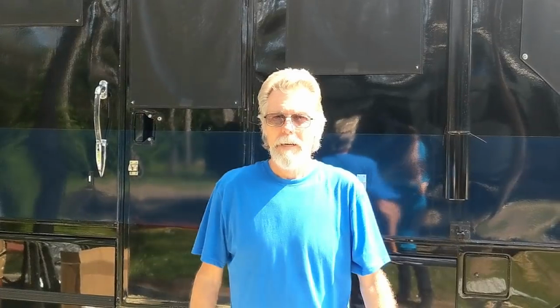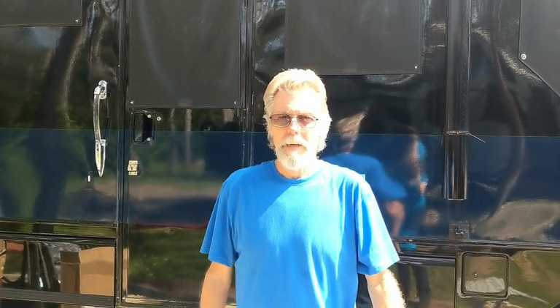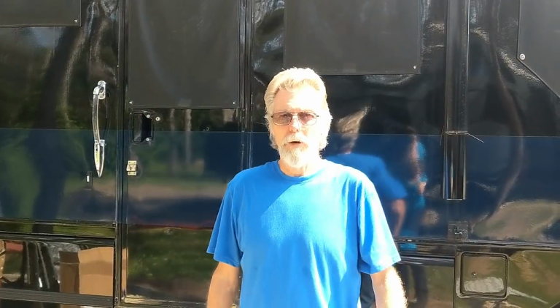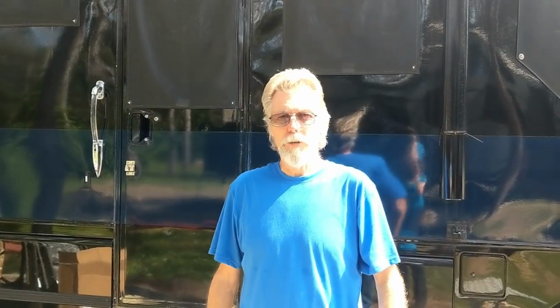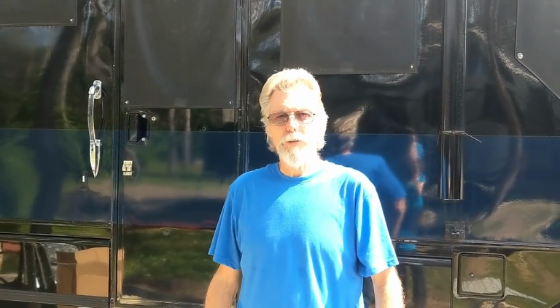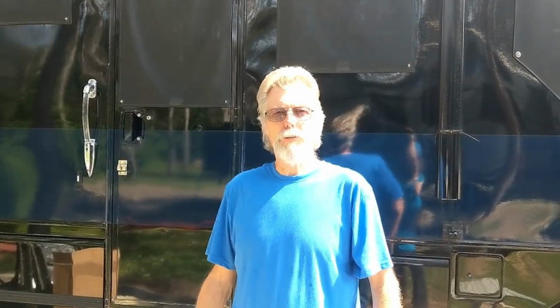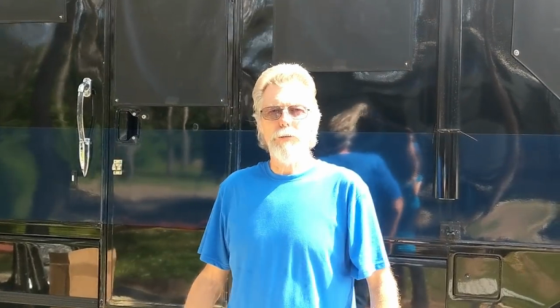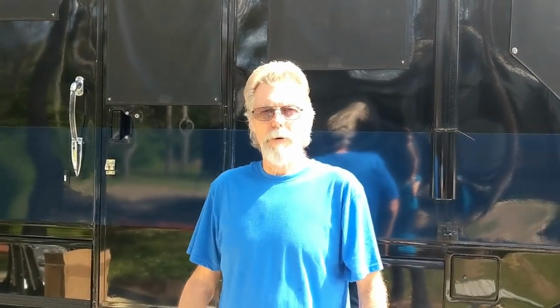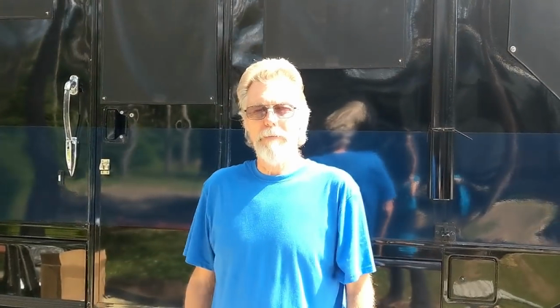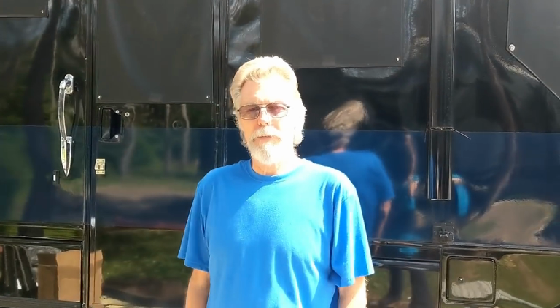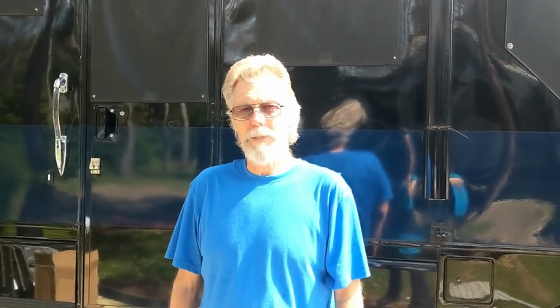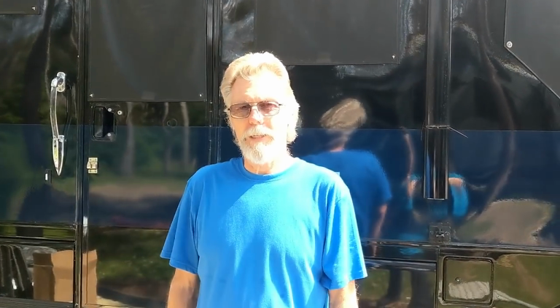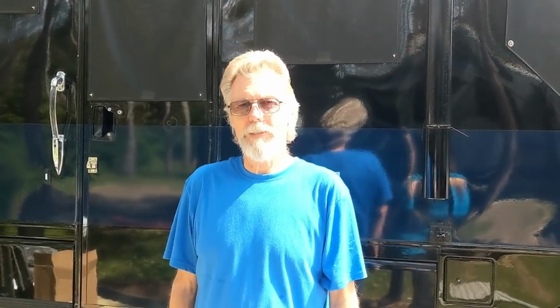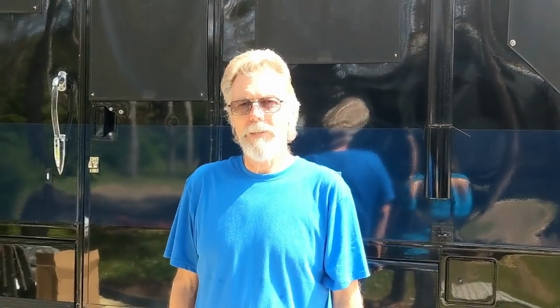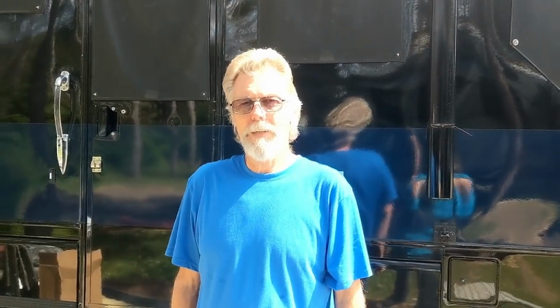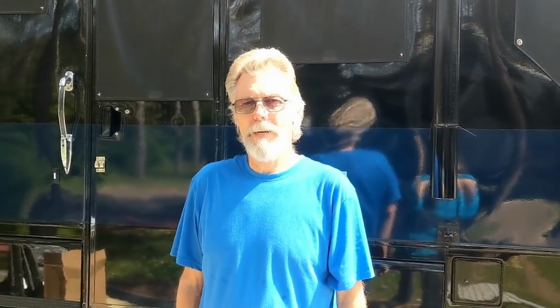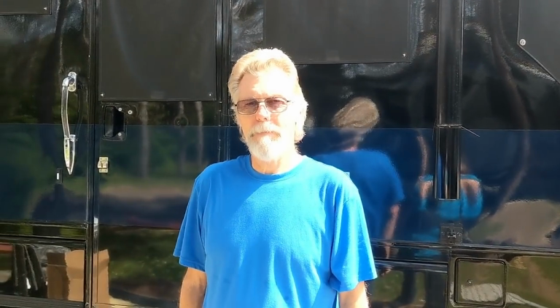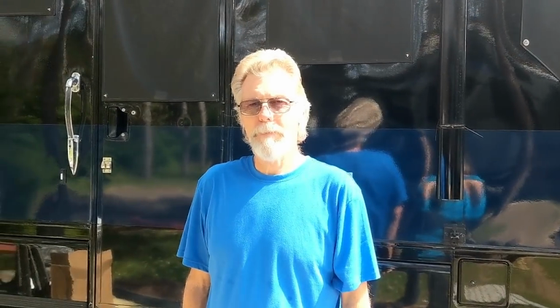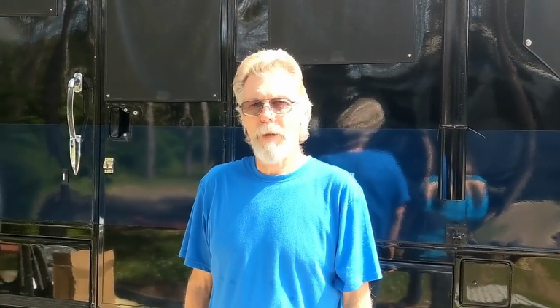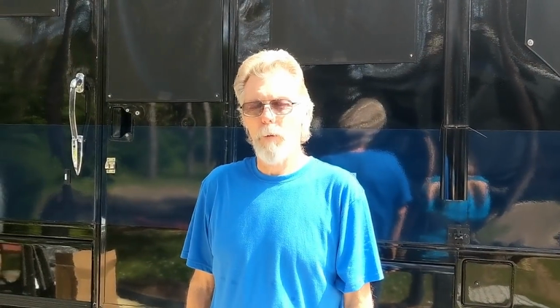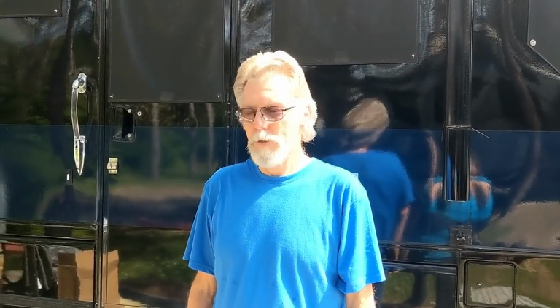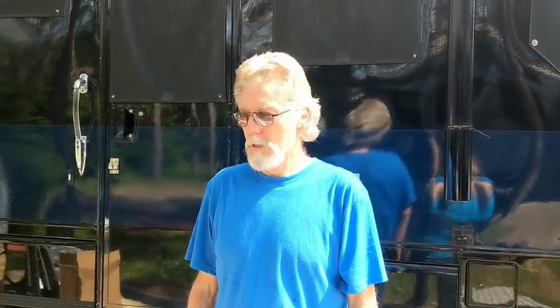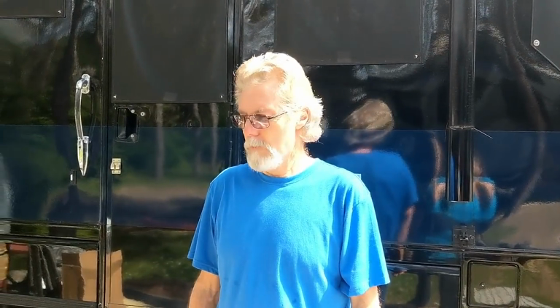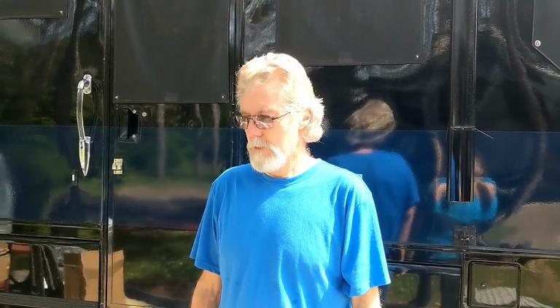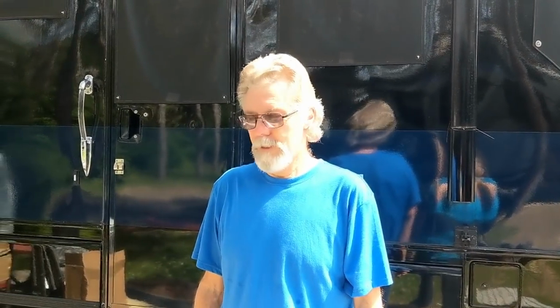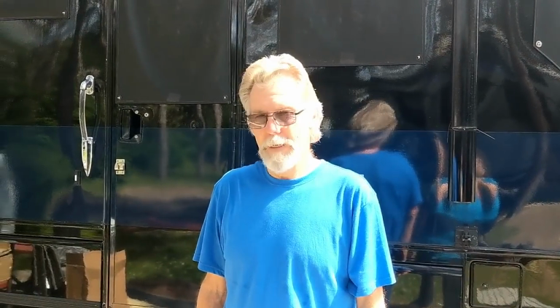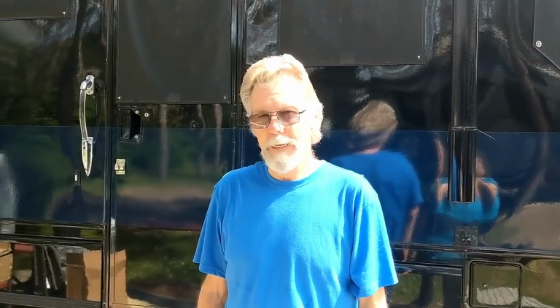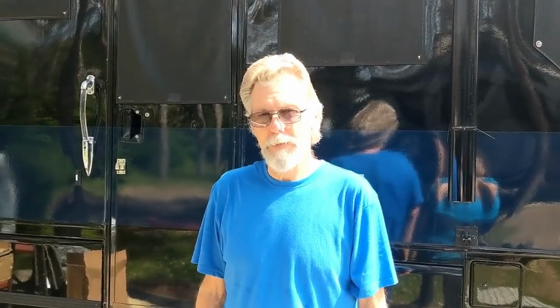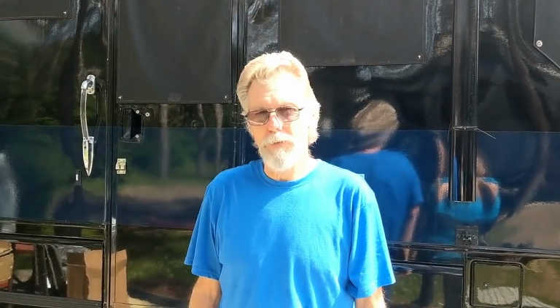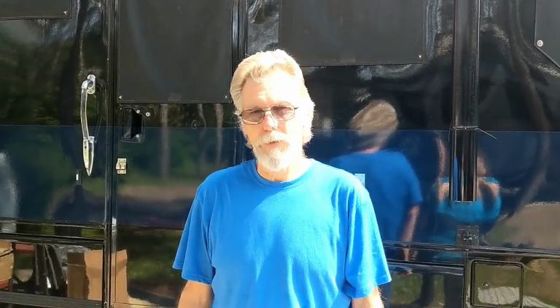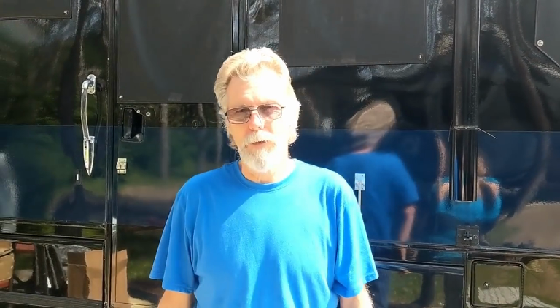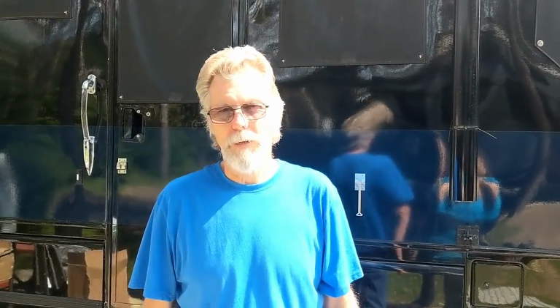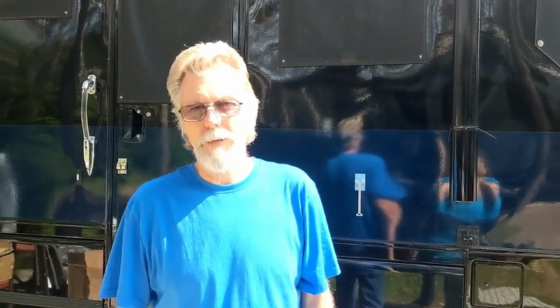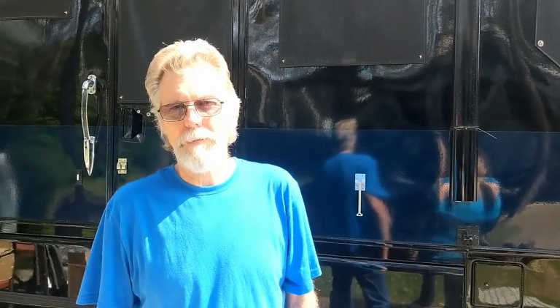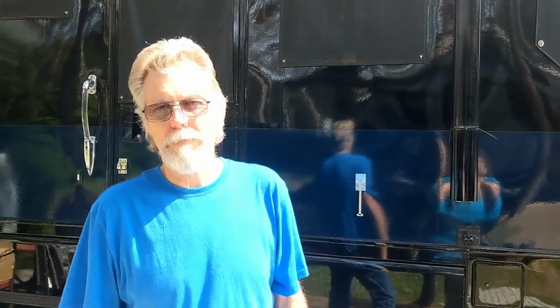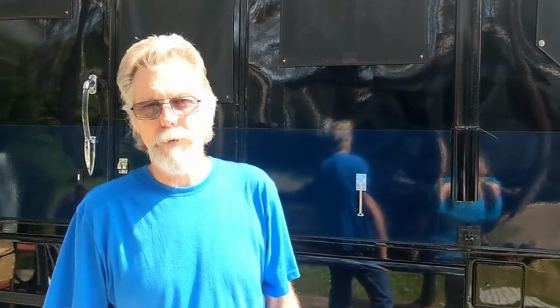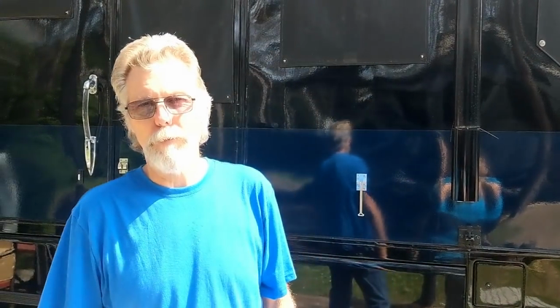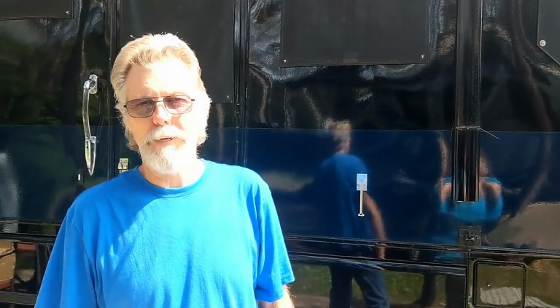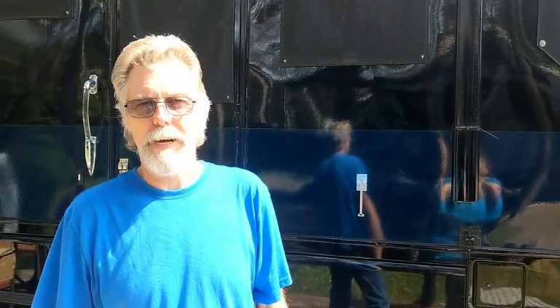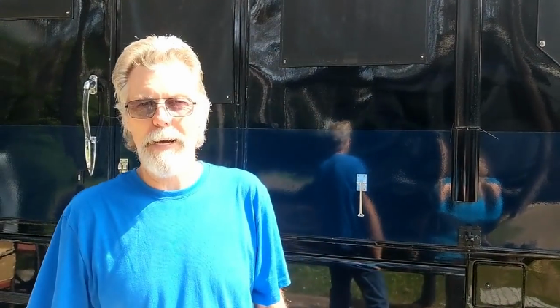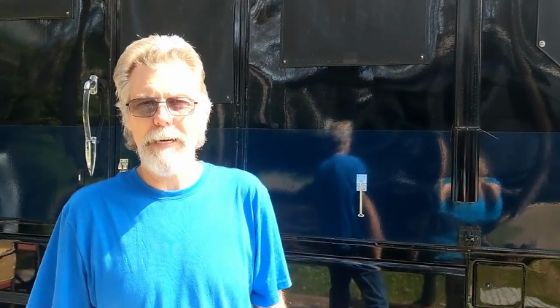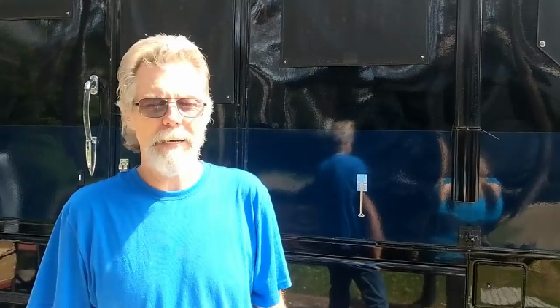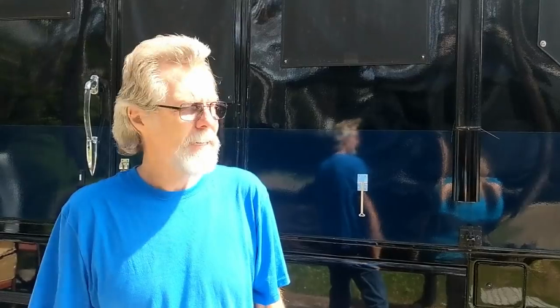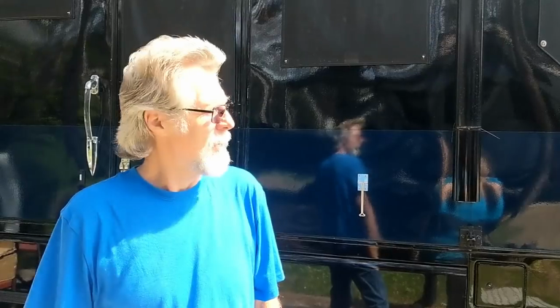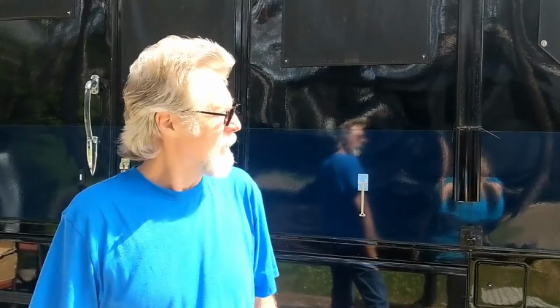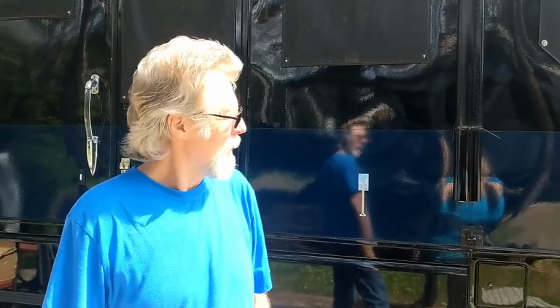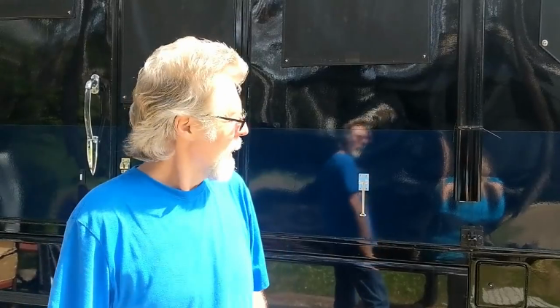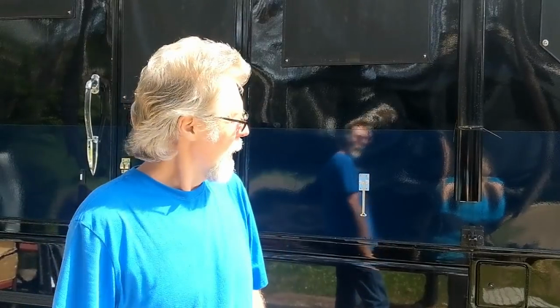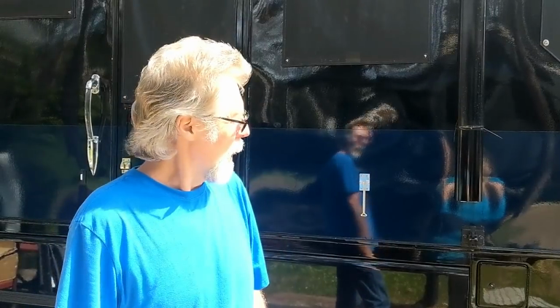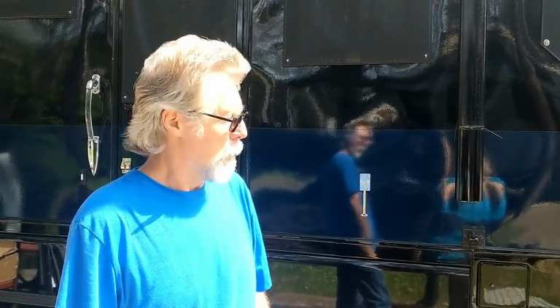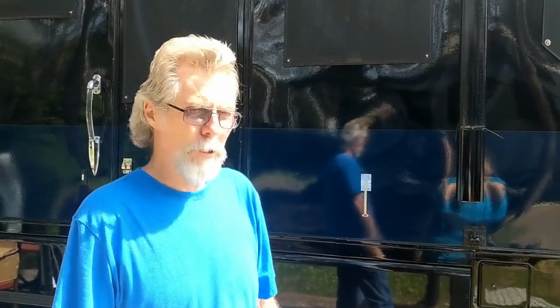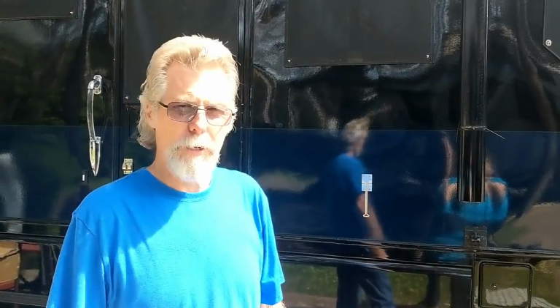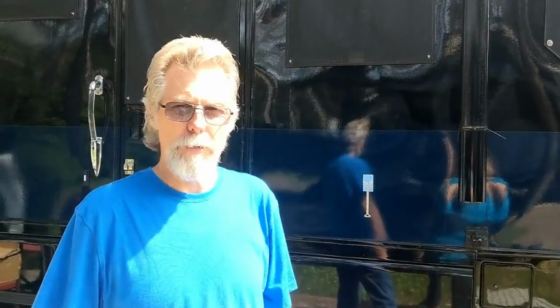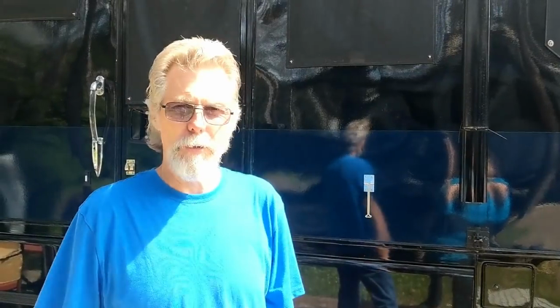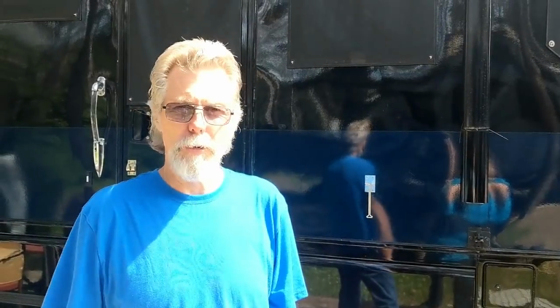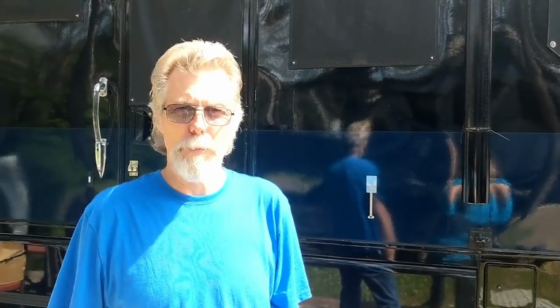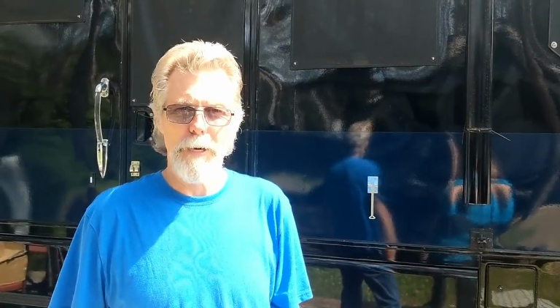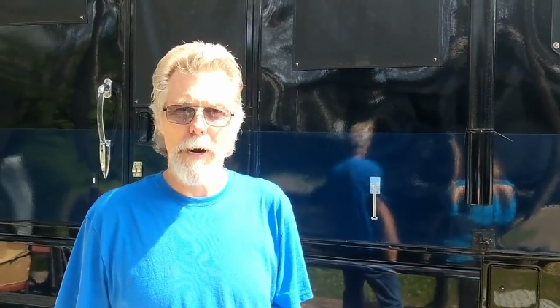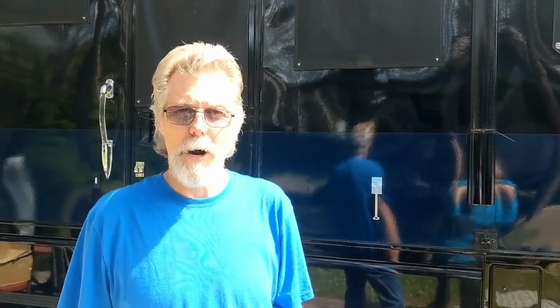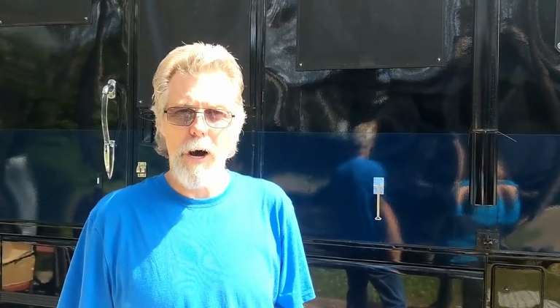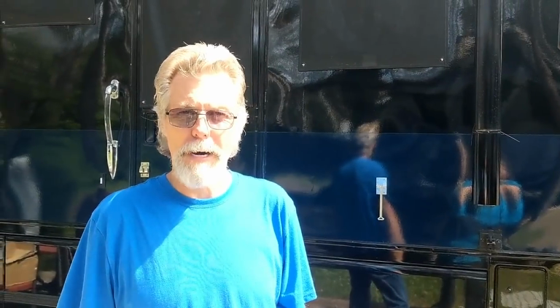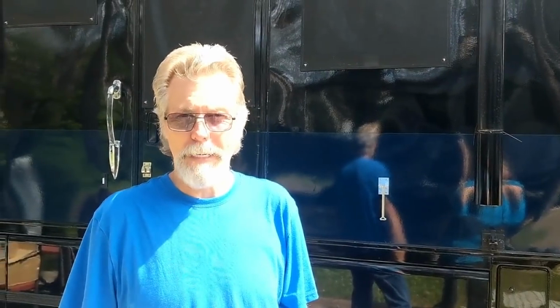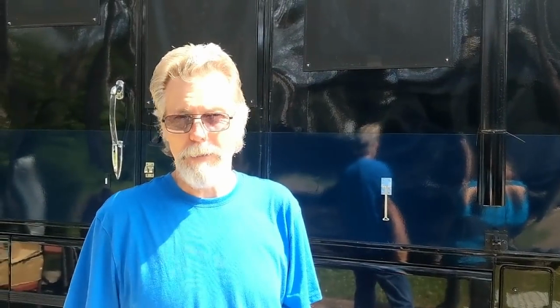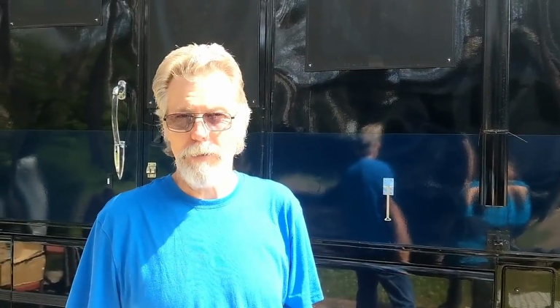Hello YouTube refugees. We thought we'd do a little film today. We're gonna do a little bit on awnings.